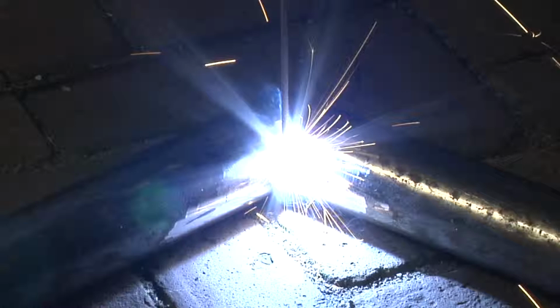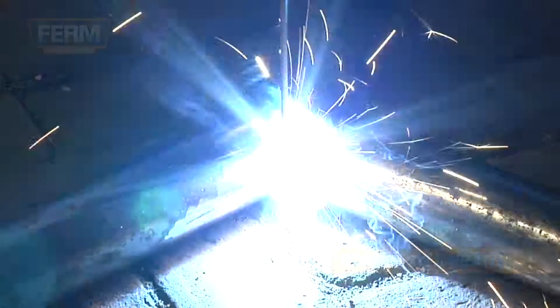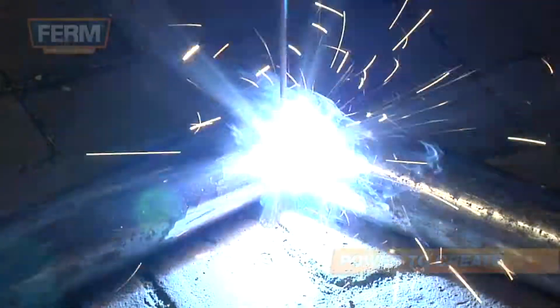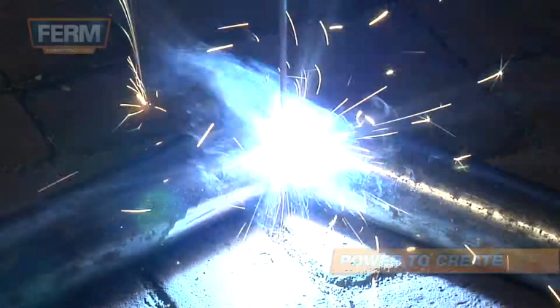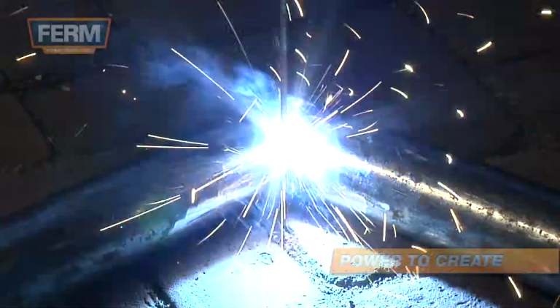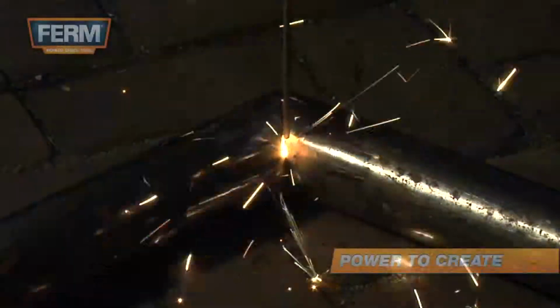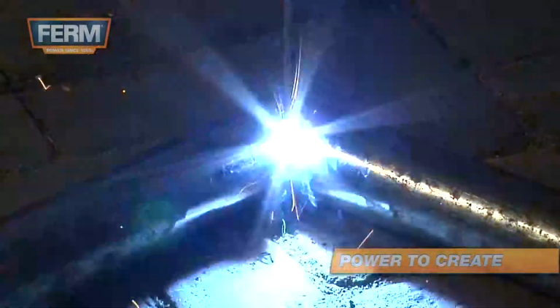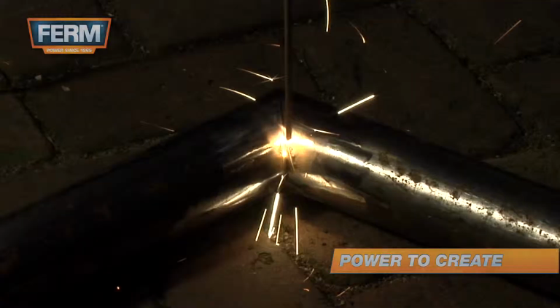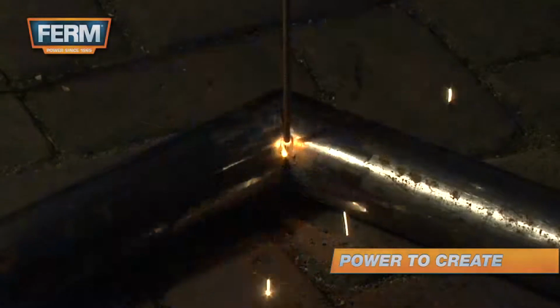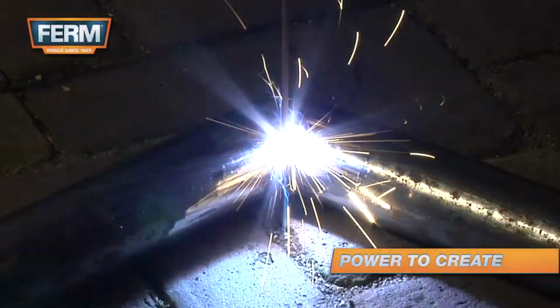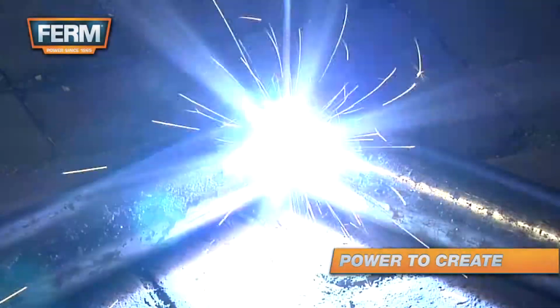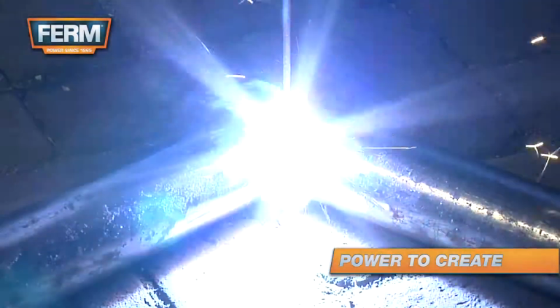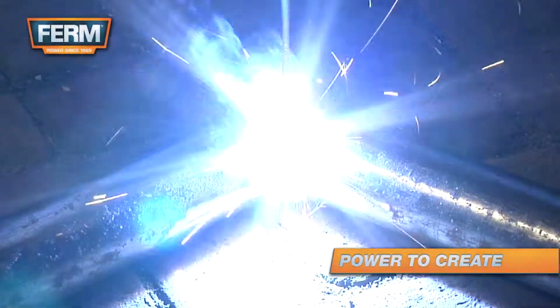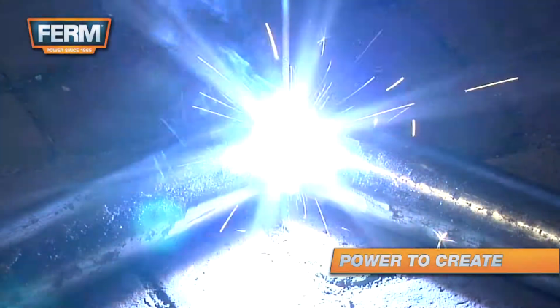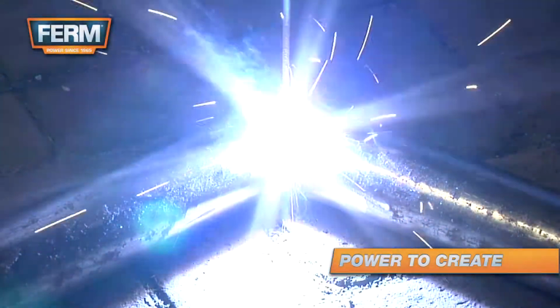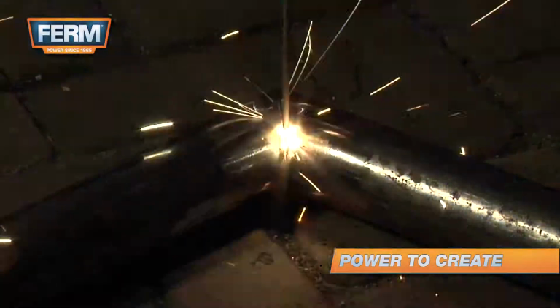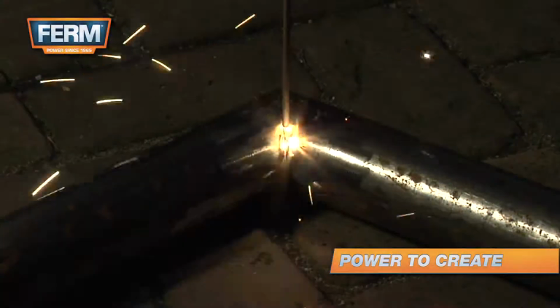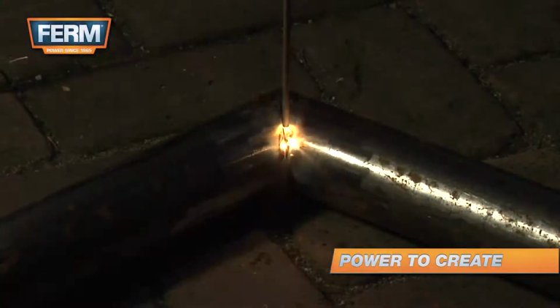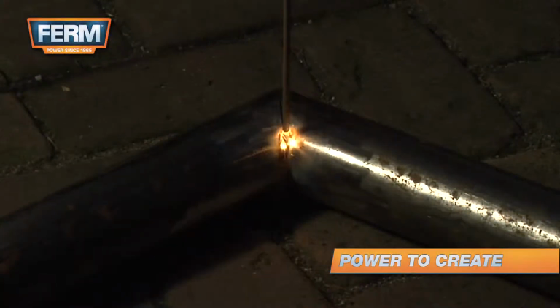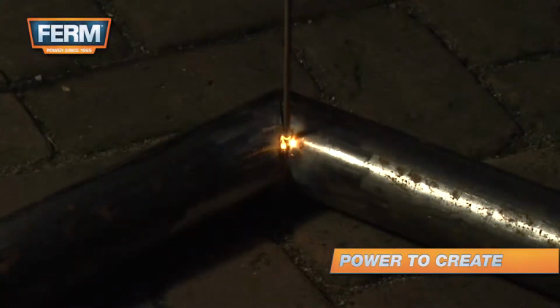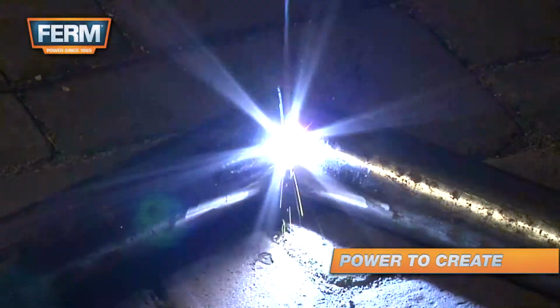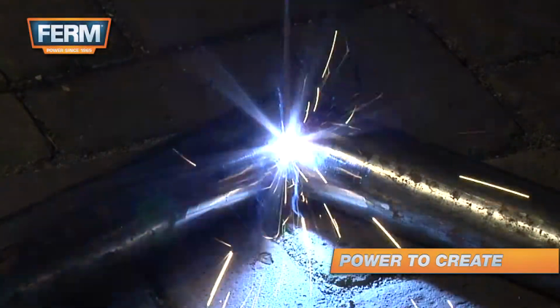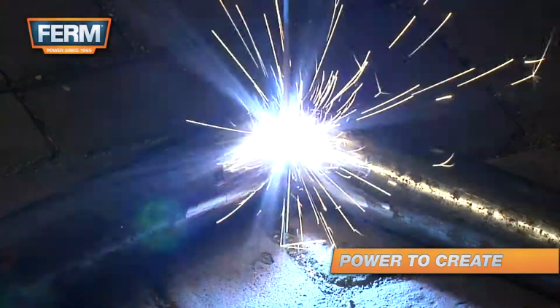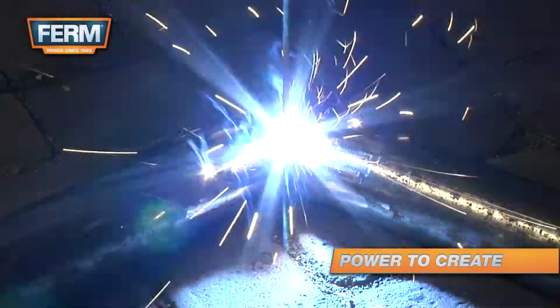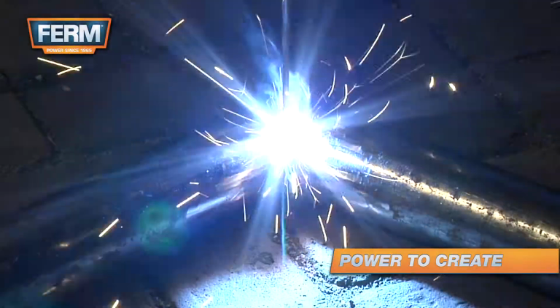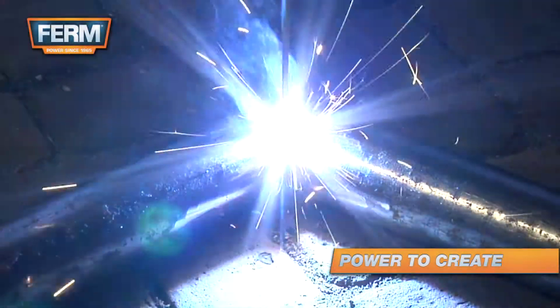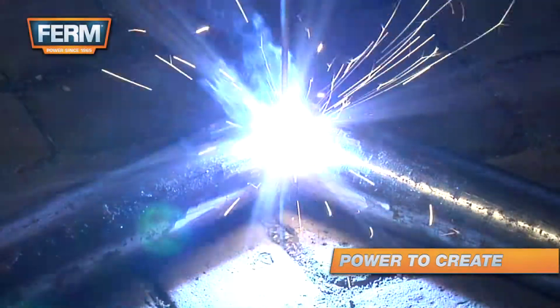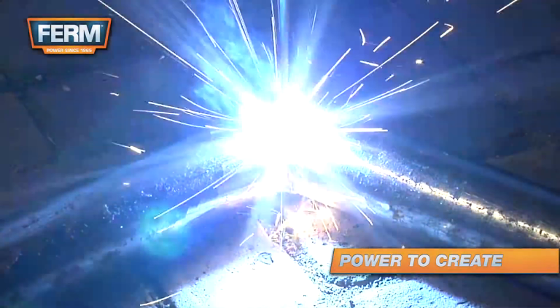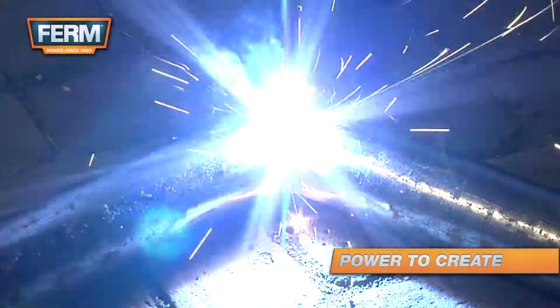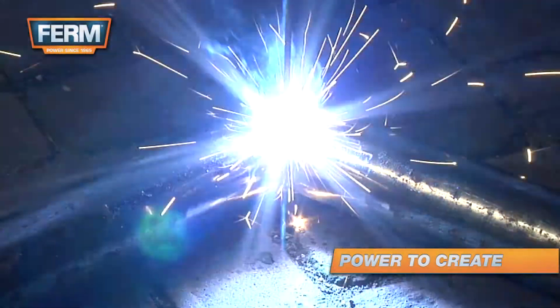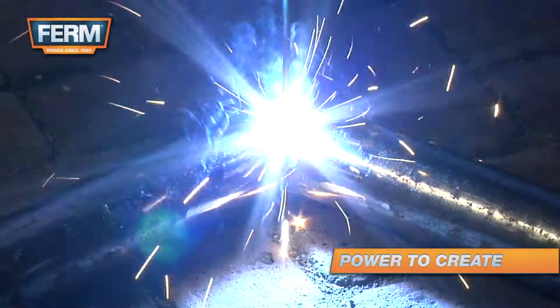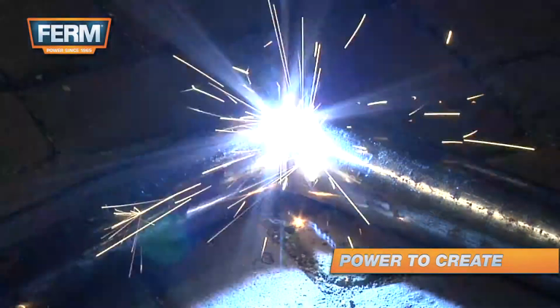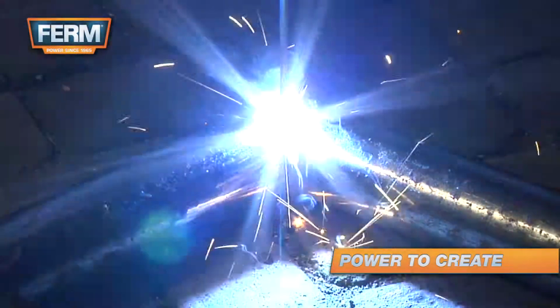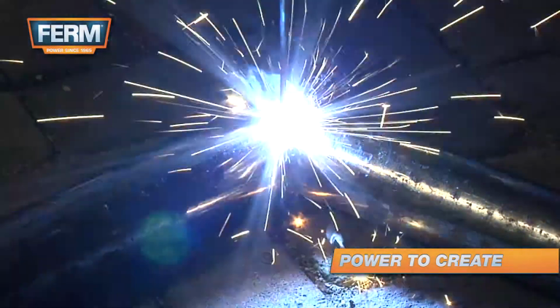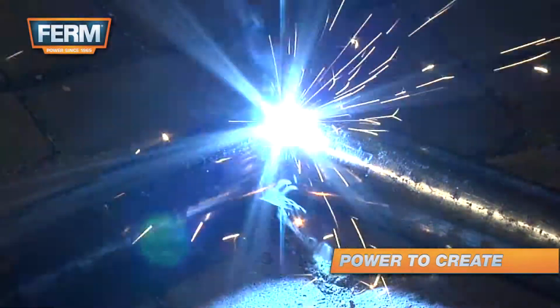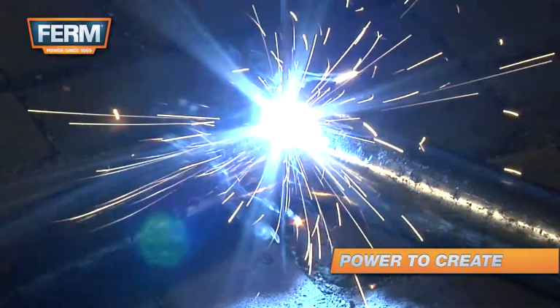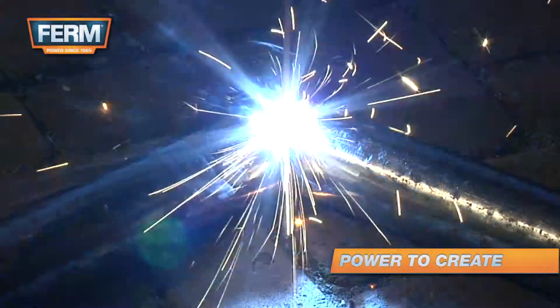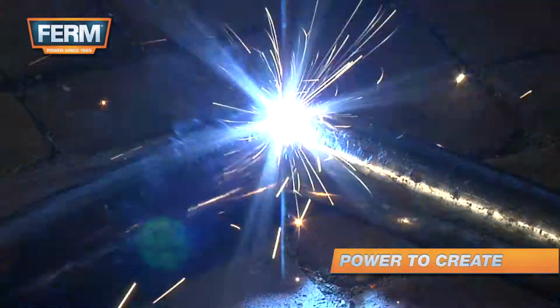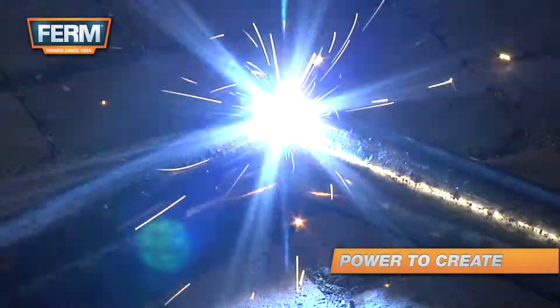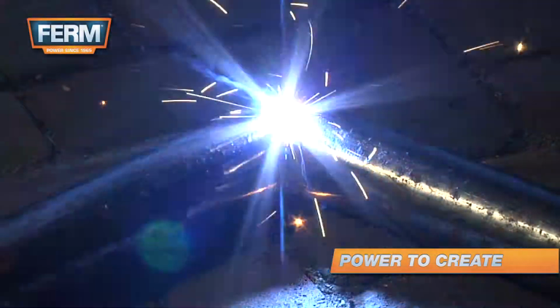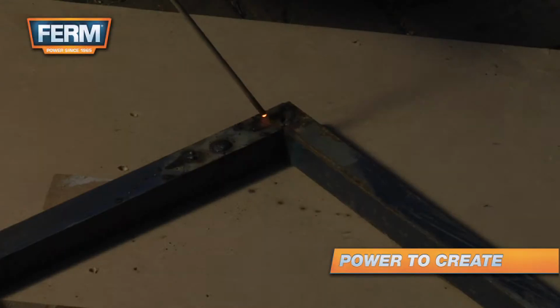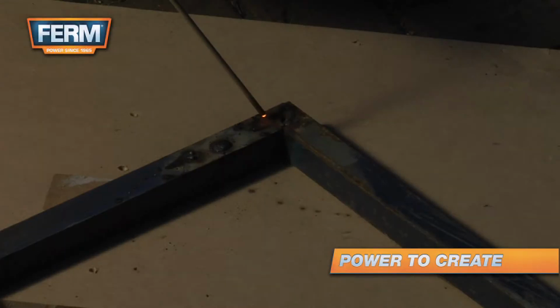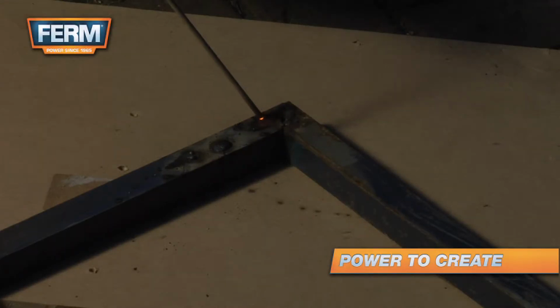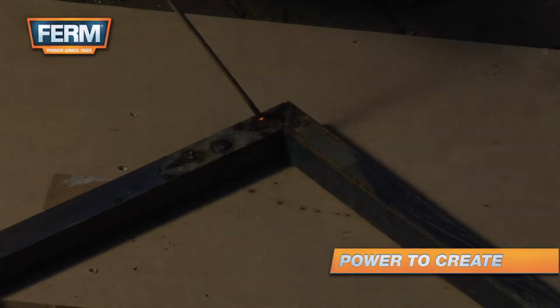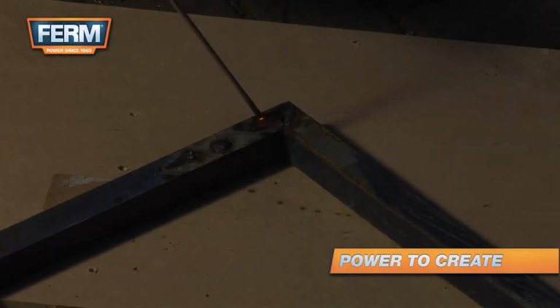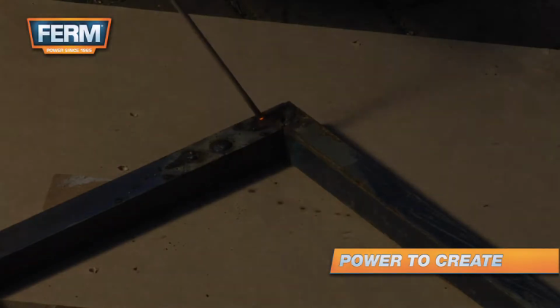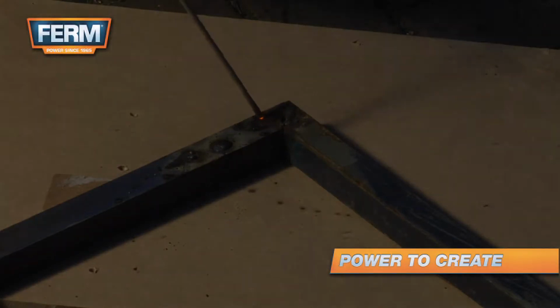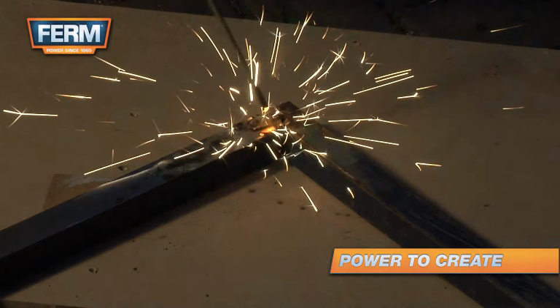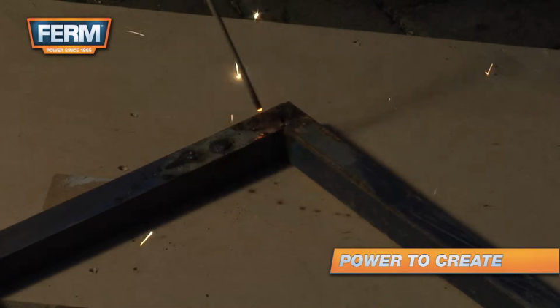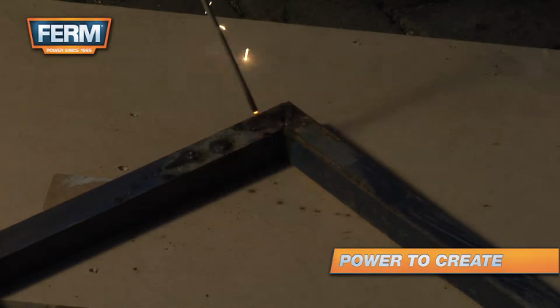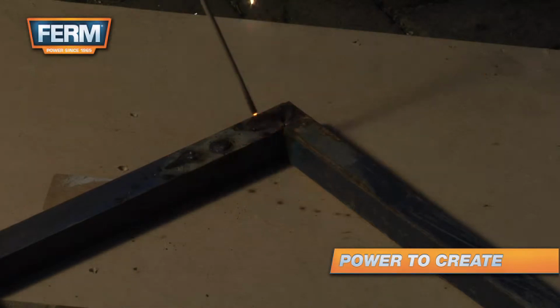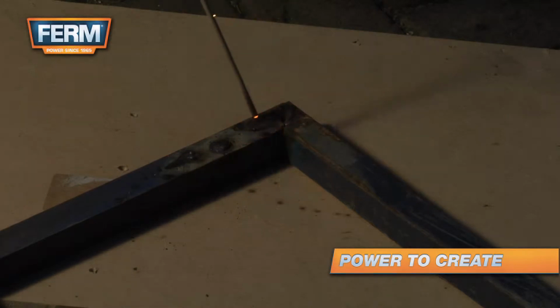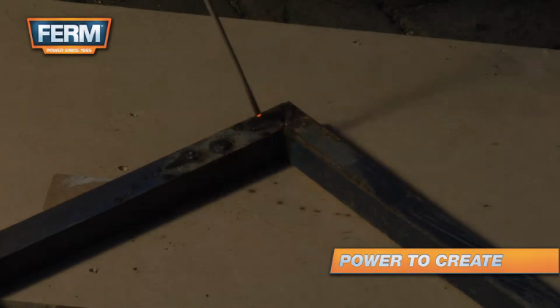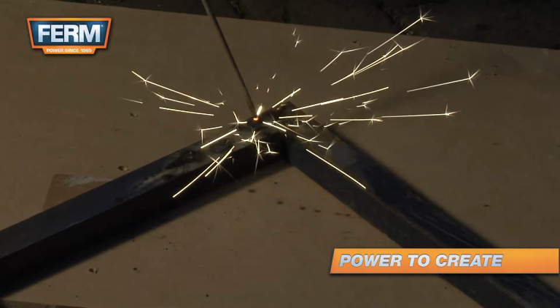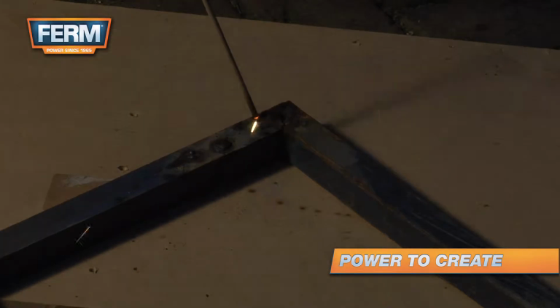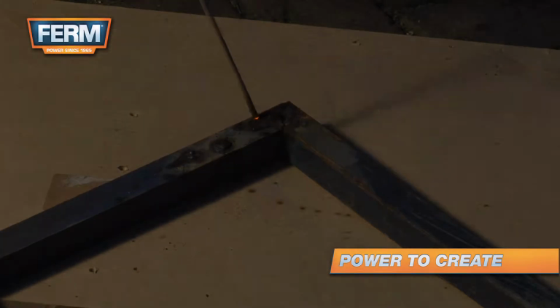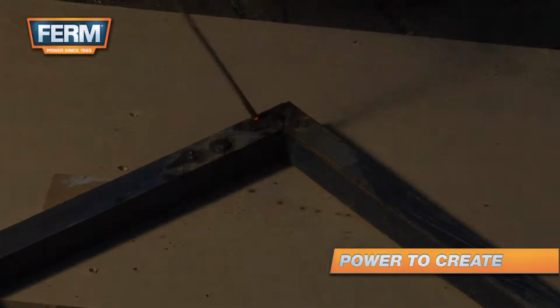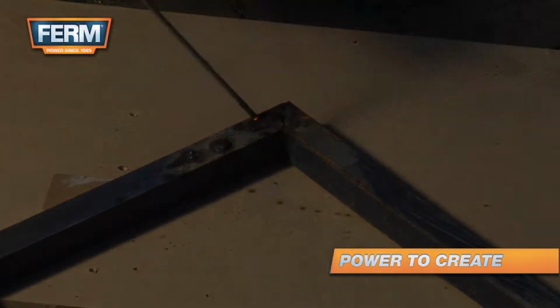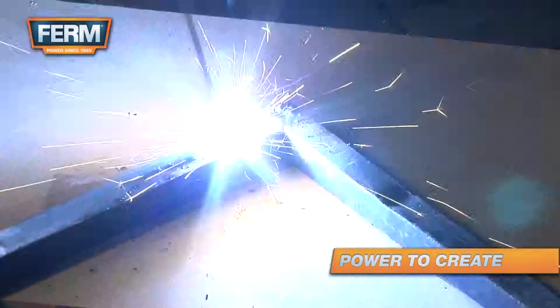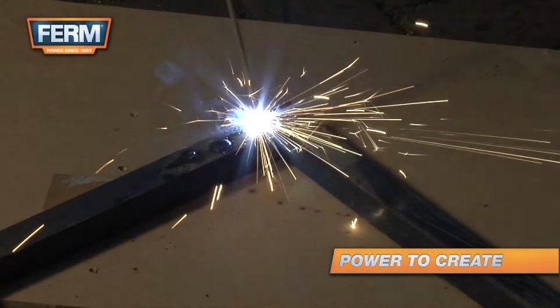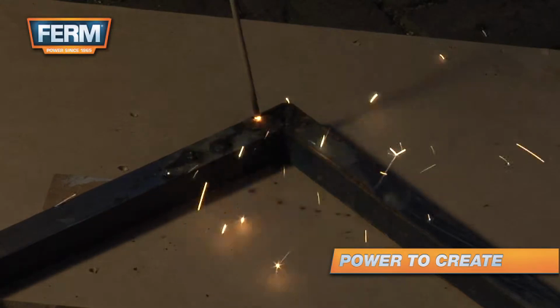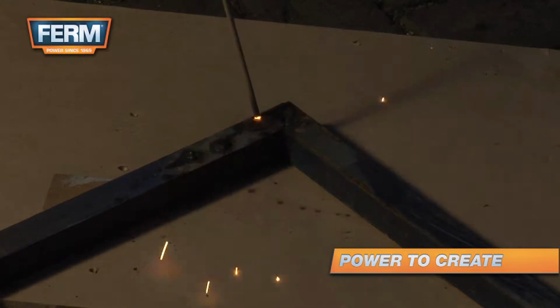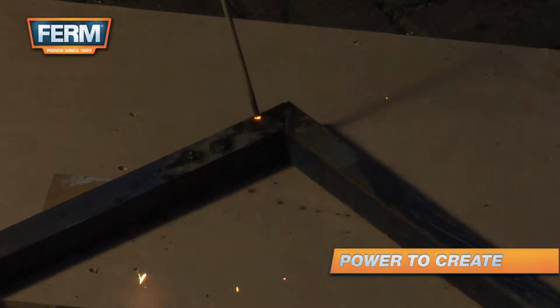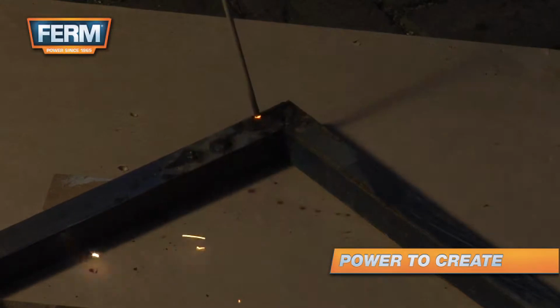Welding is a job that takes practice. If you are inexperienced, always practice on a piece of scrap metal.